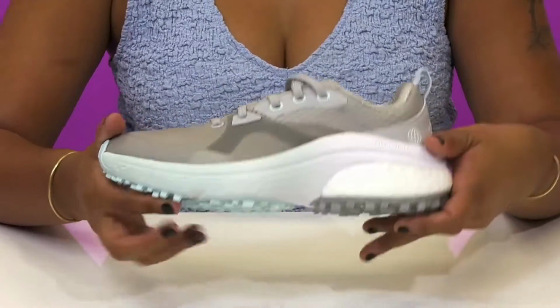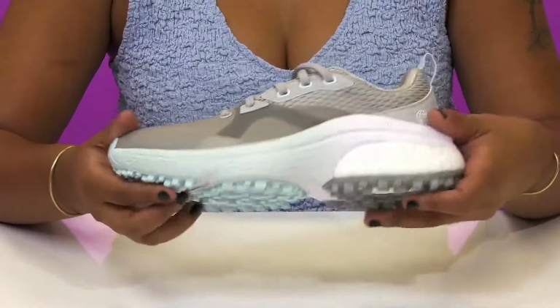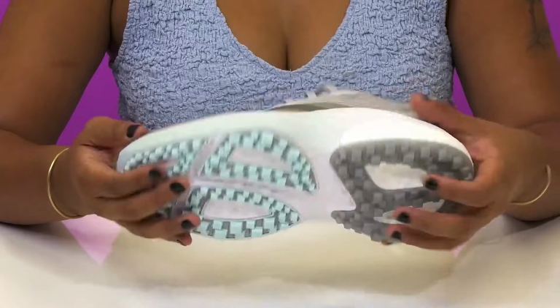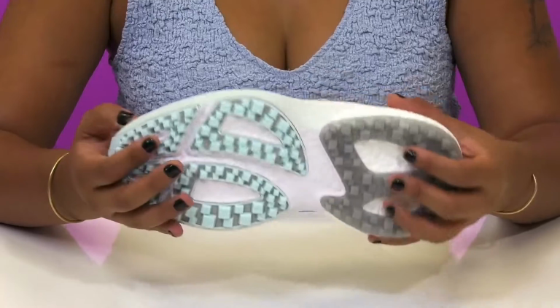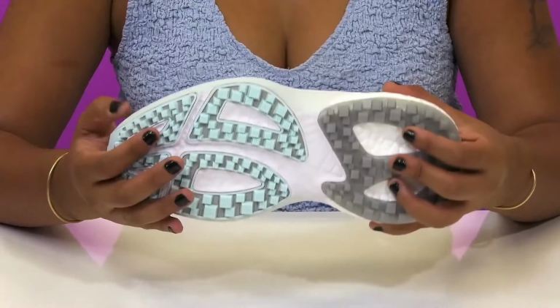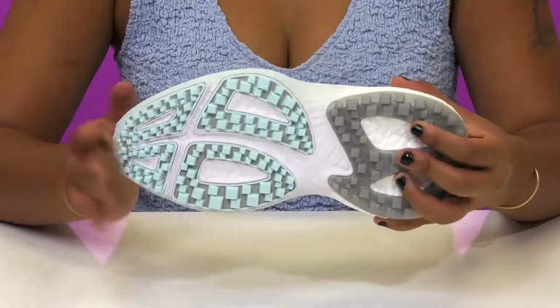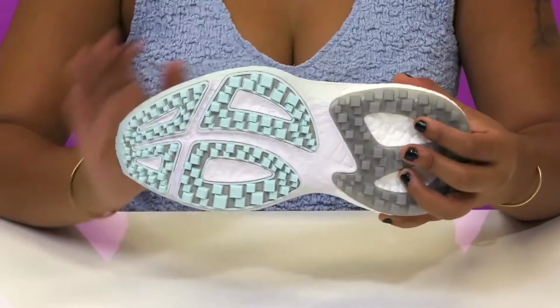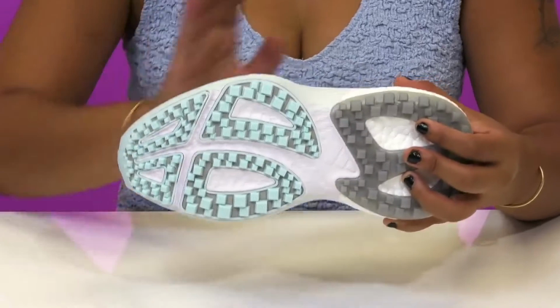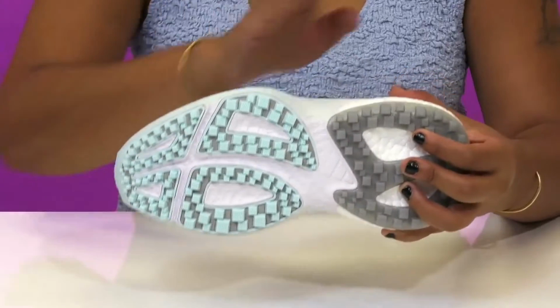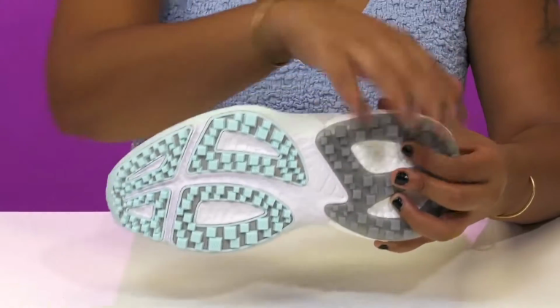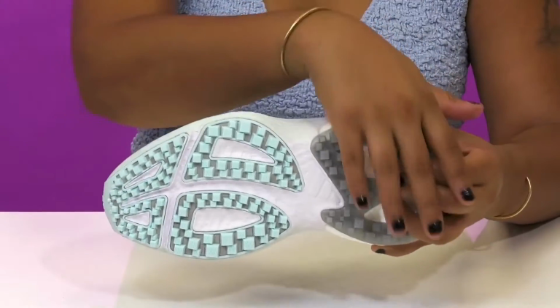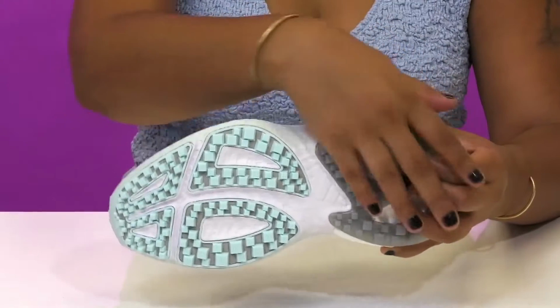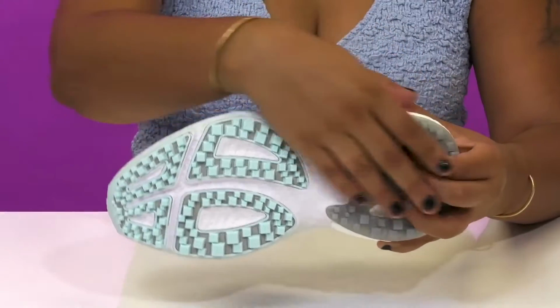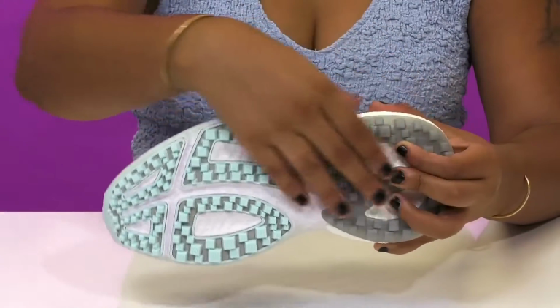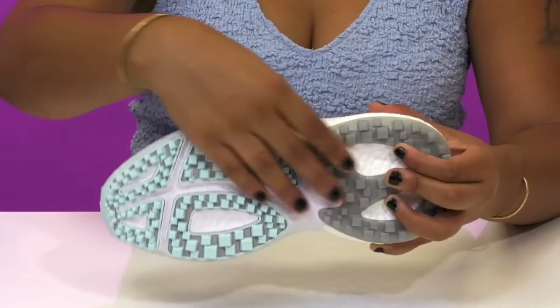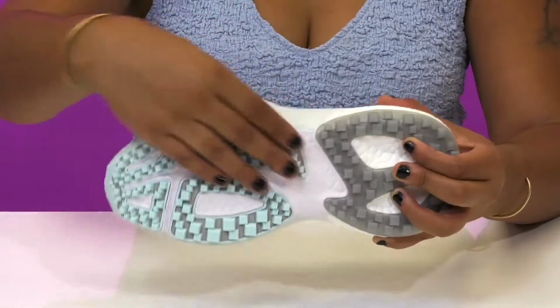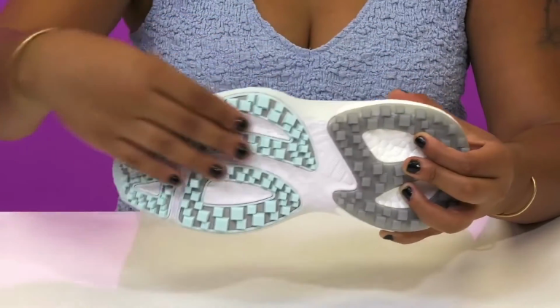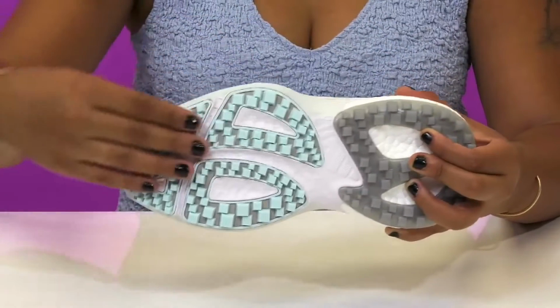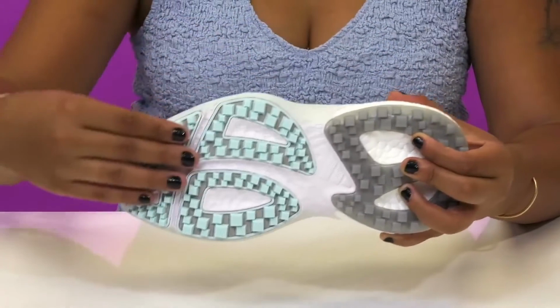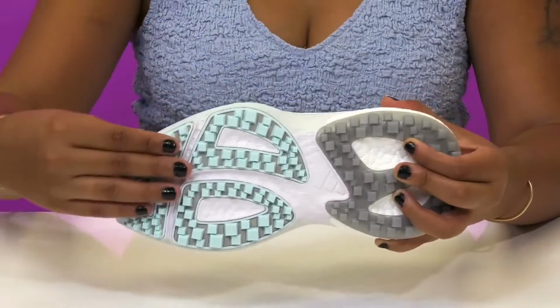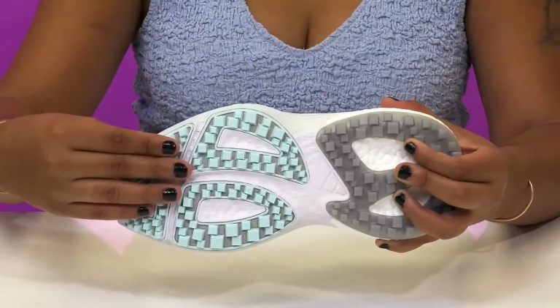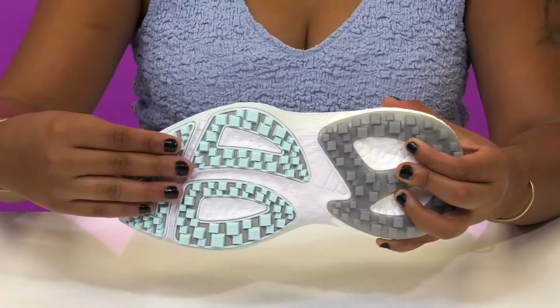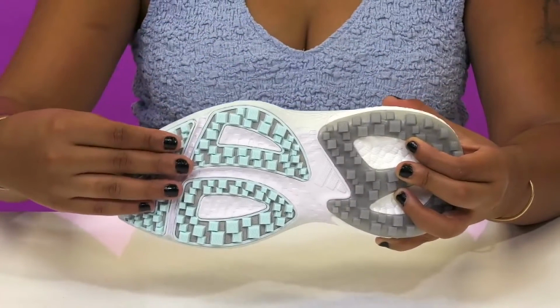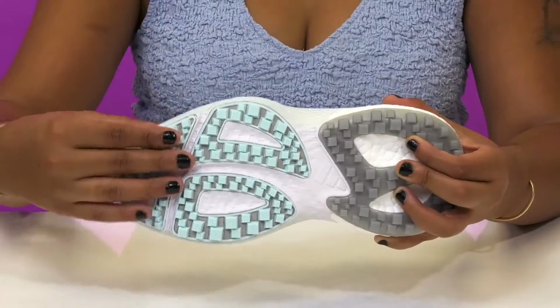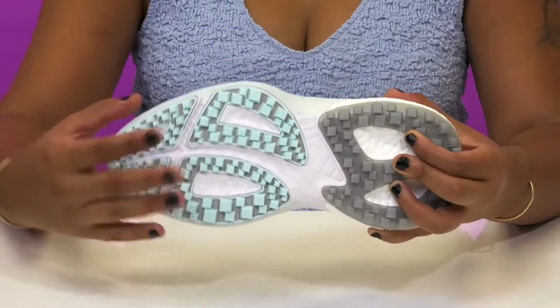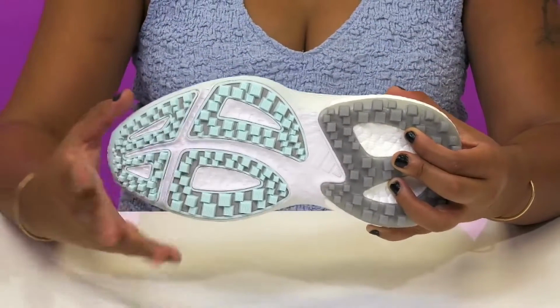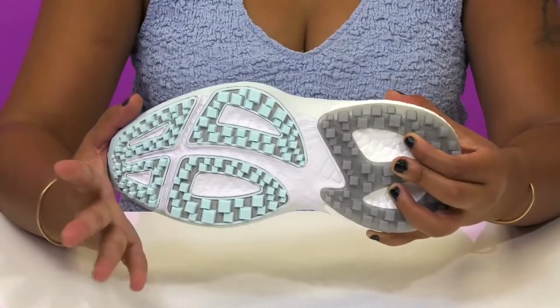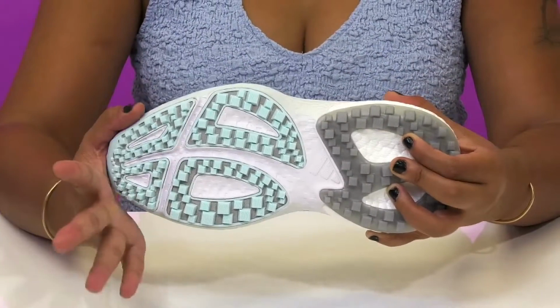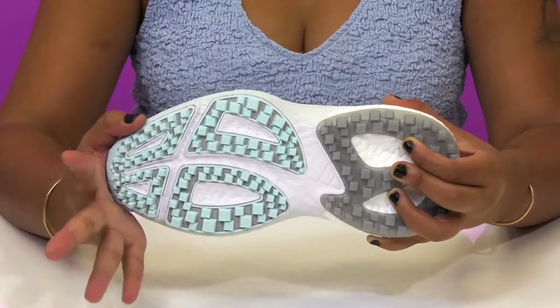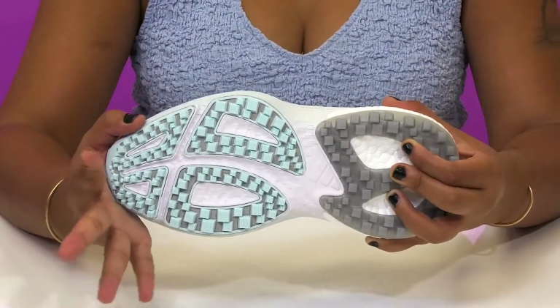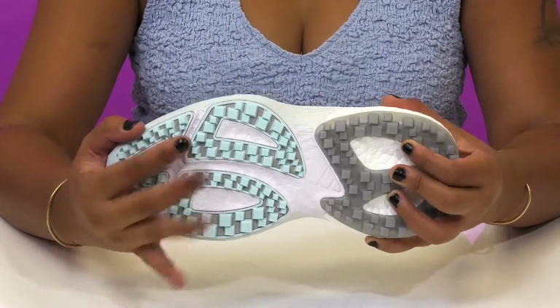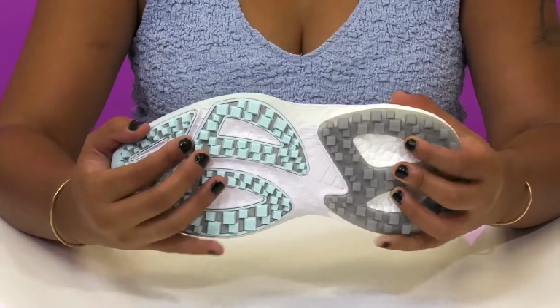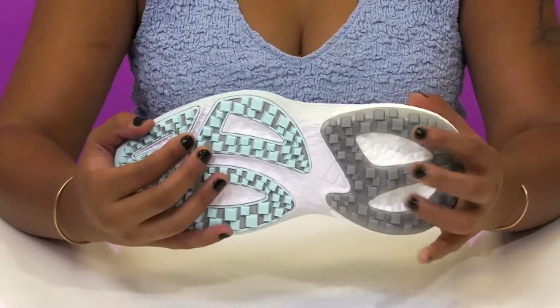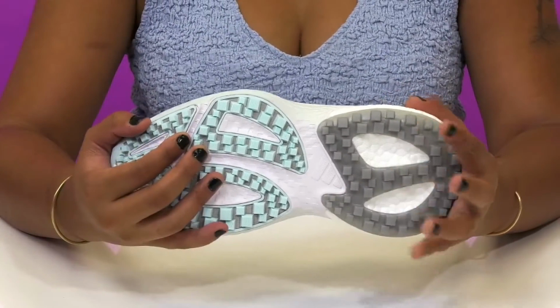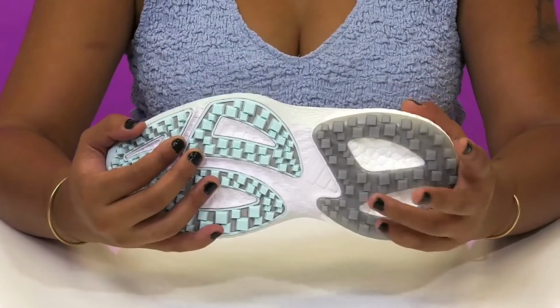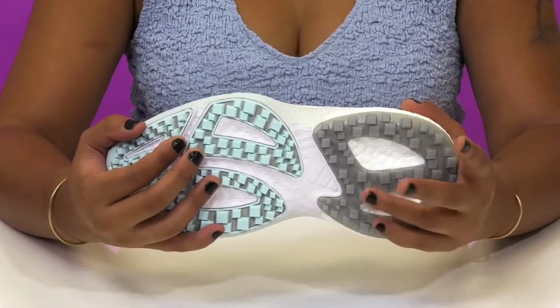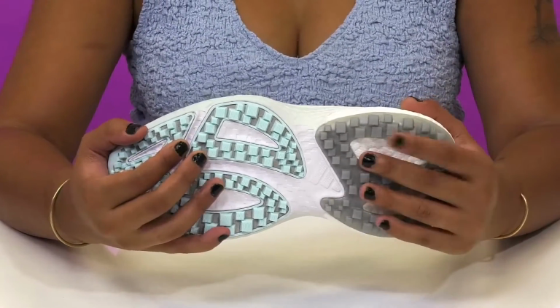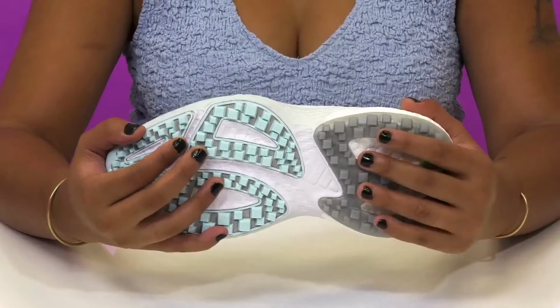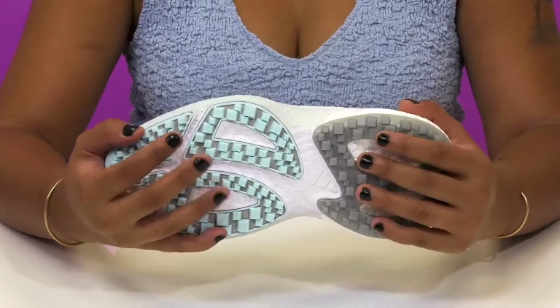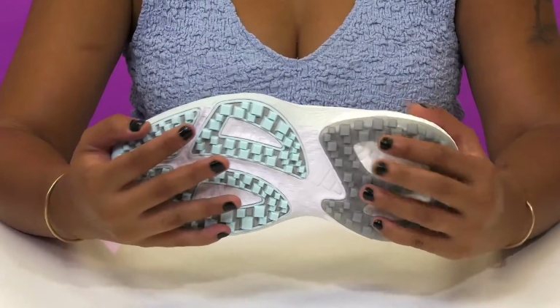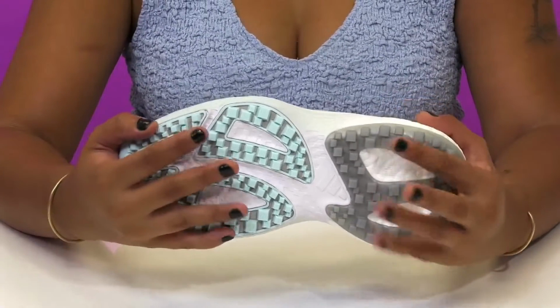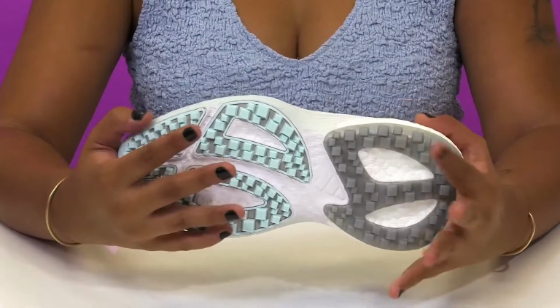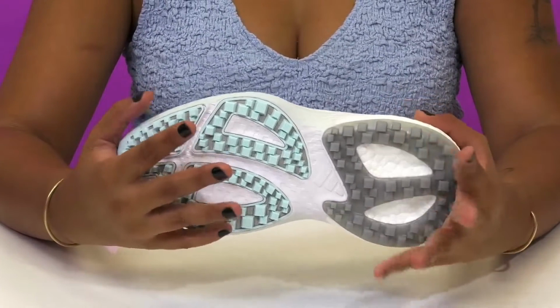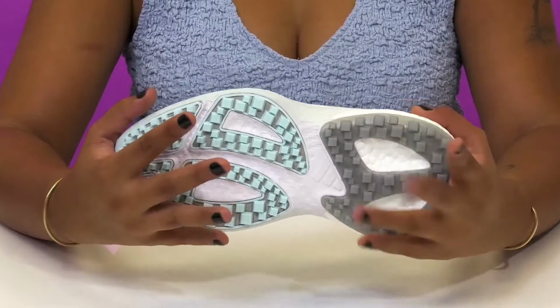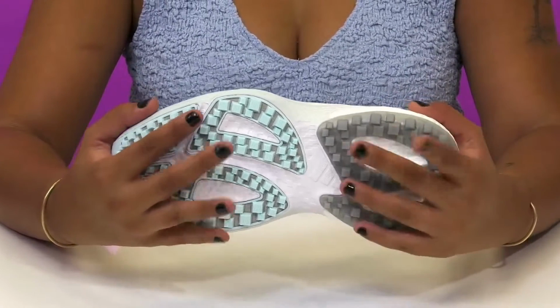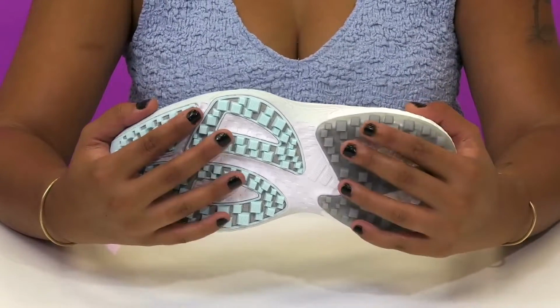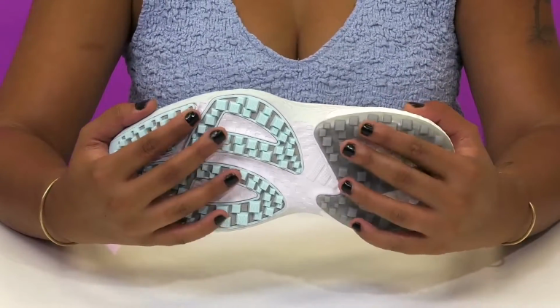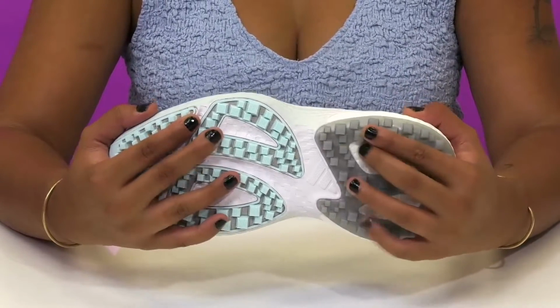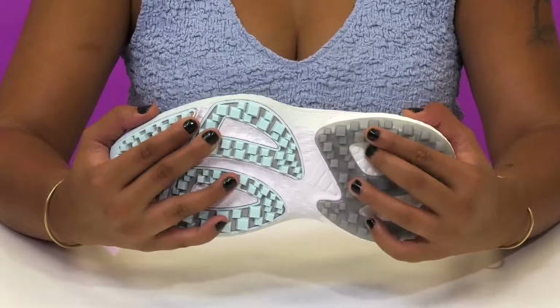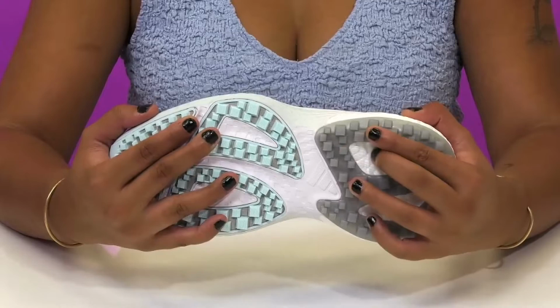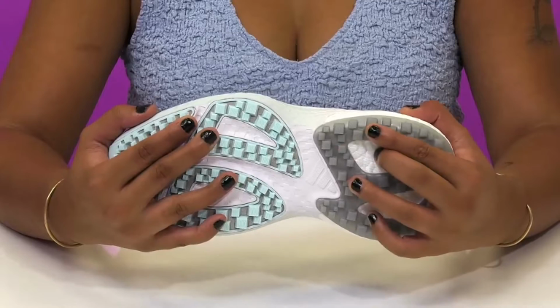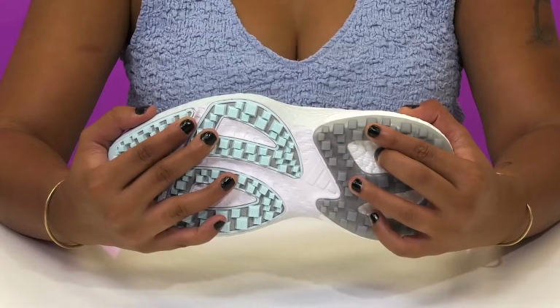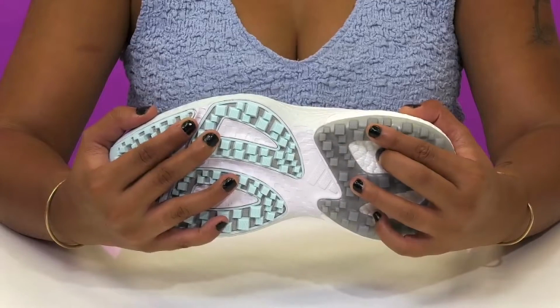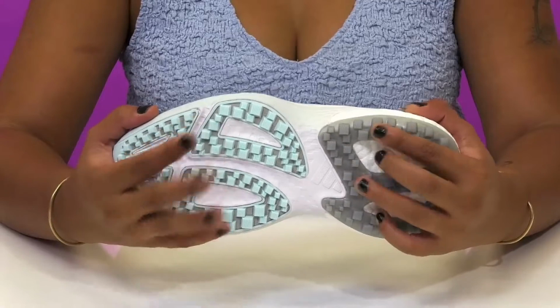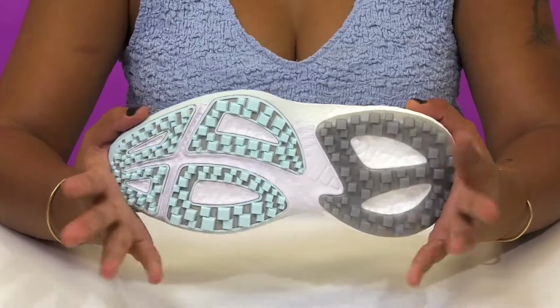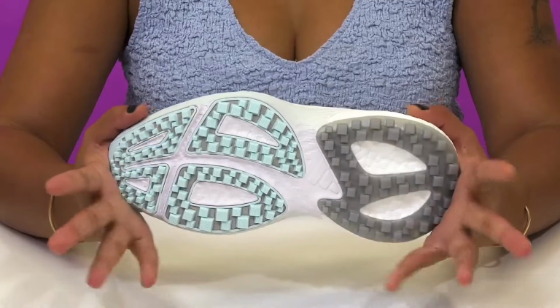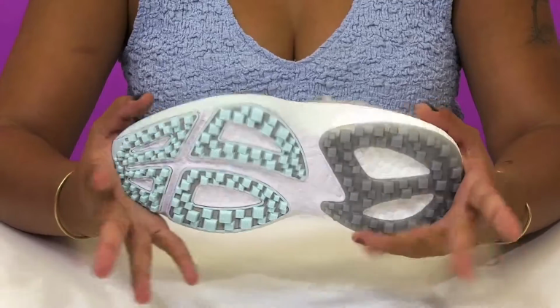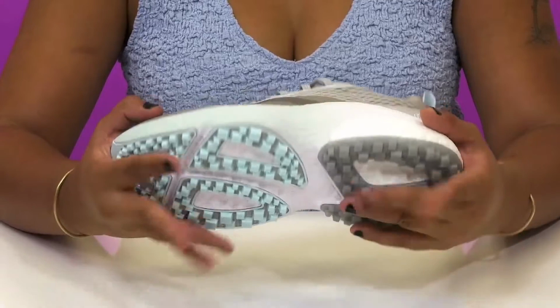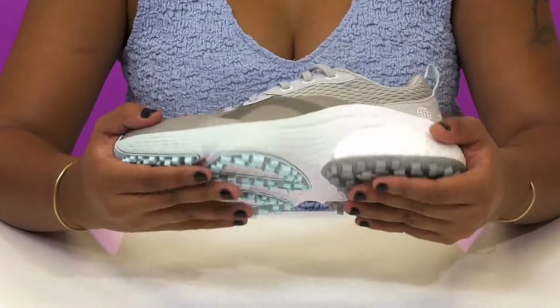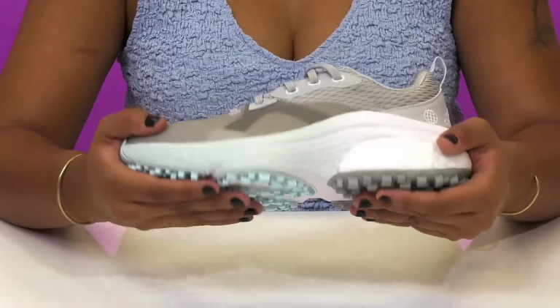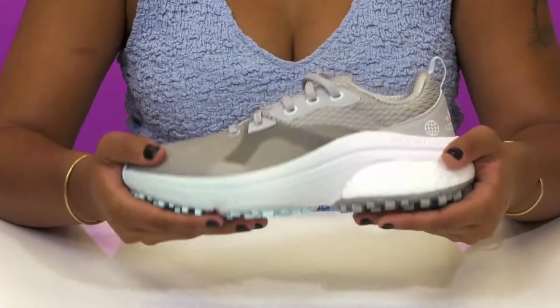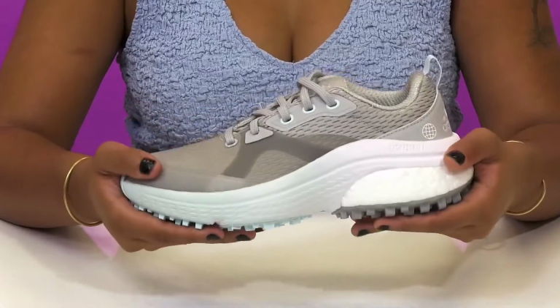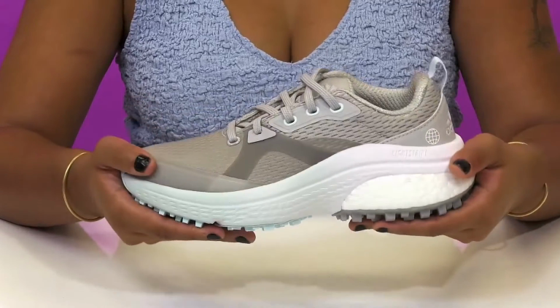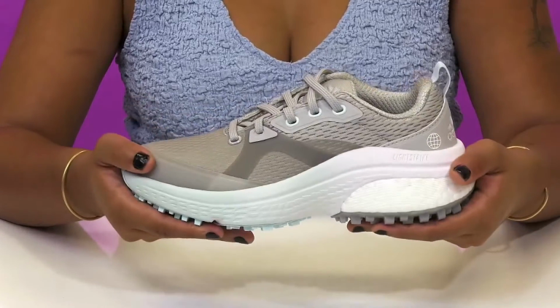The outsole is very nicely textured and has a ton of lugs to give them maximum traction on different terrain.